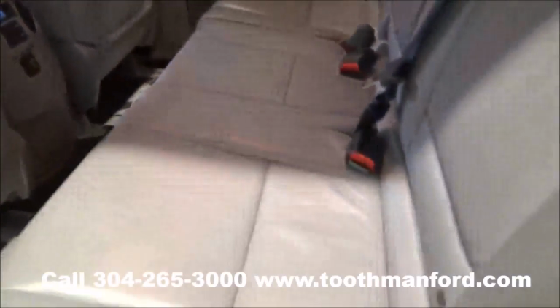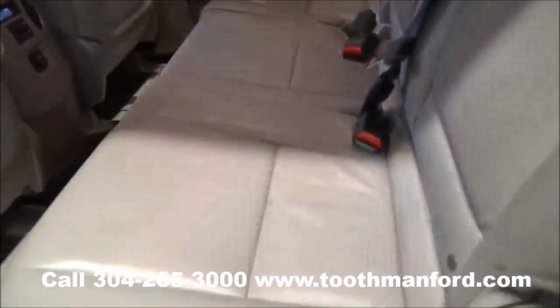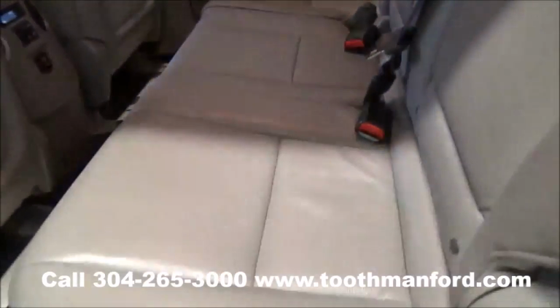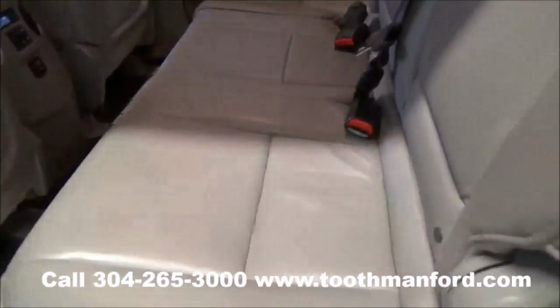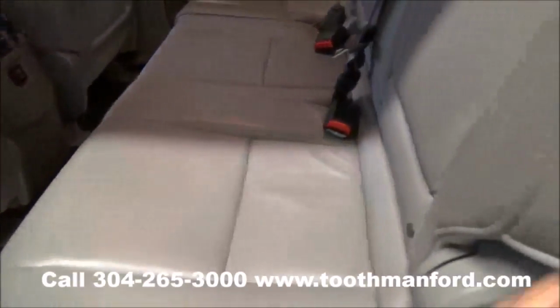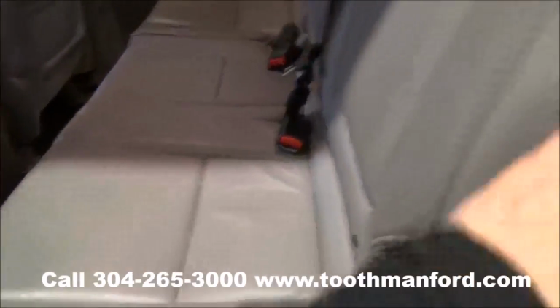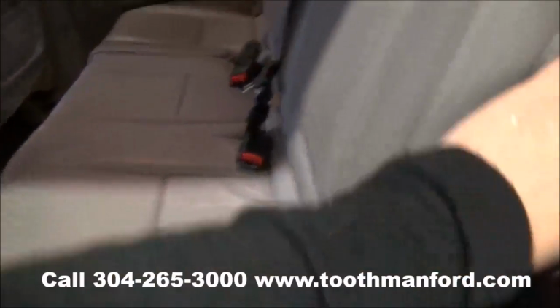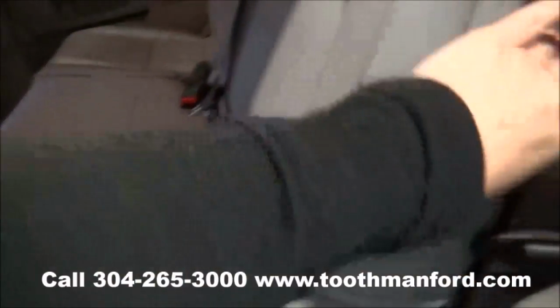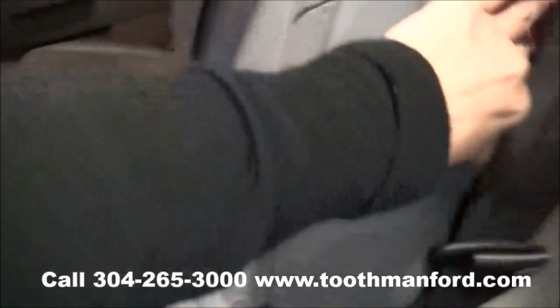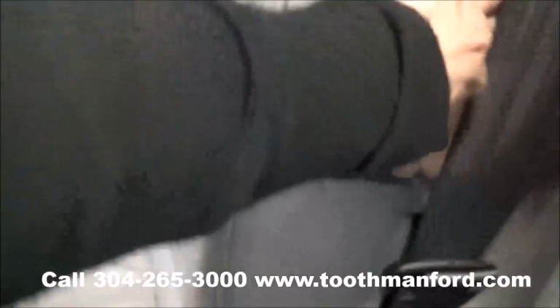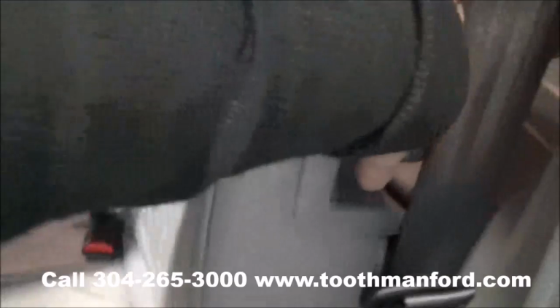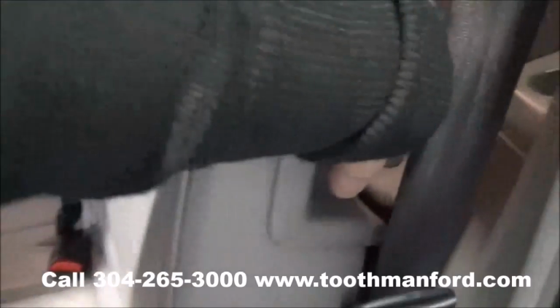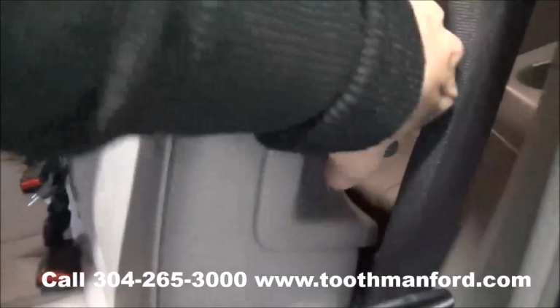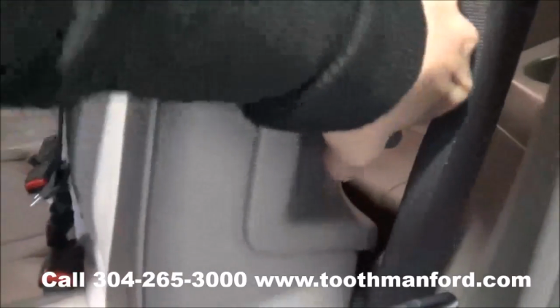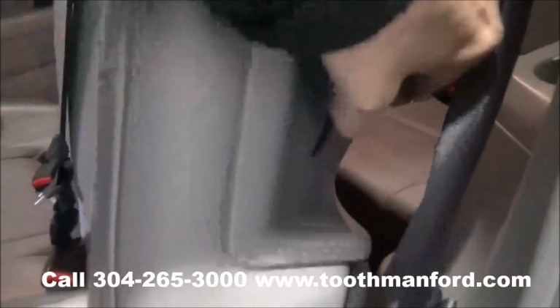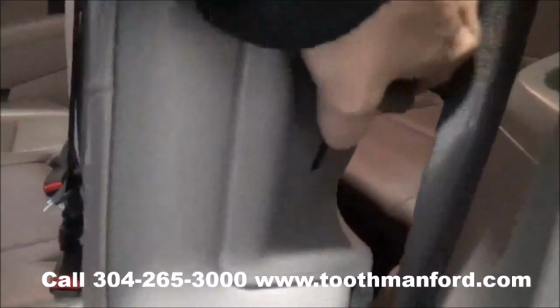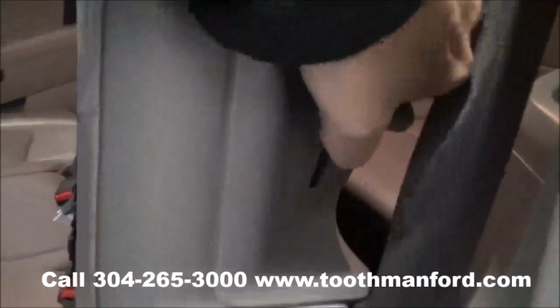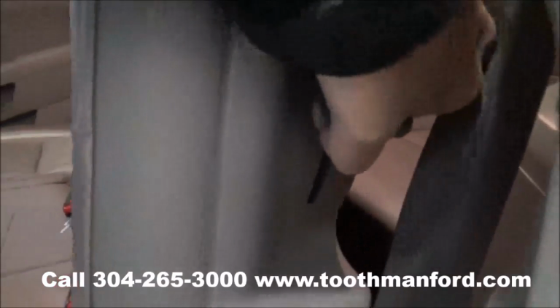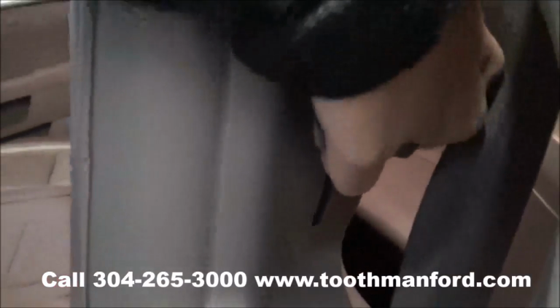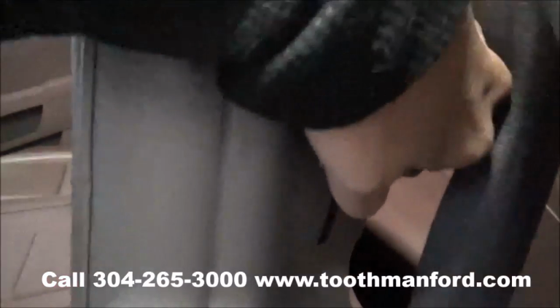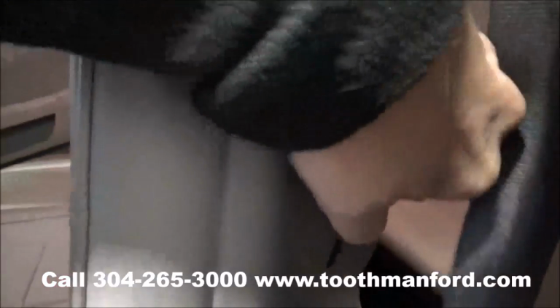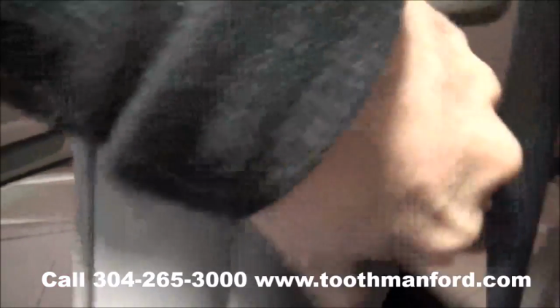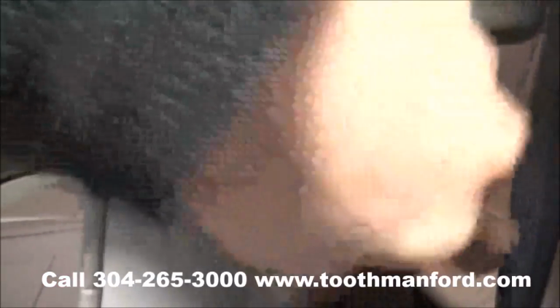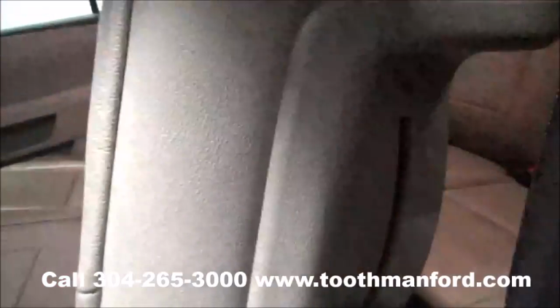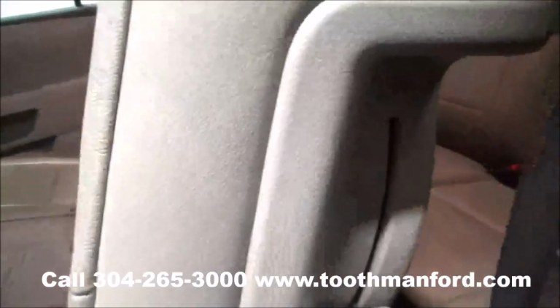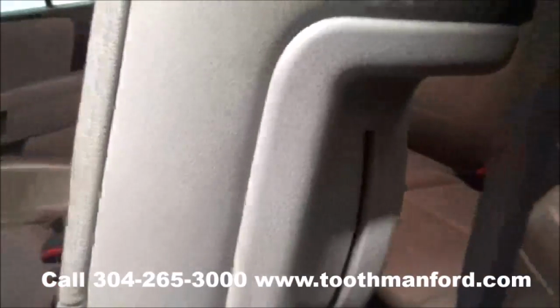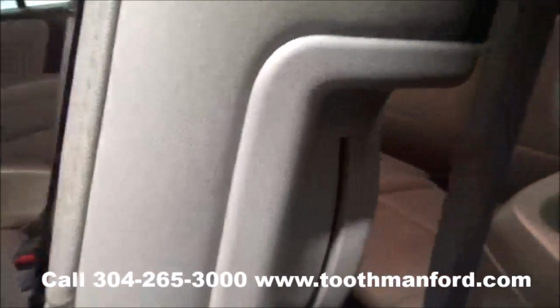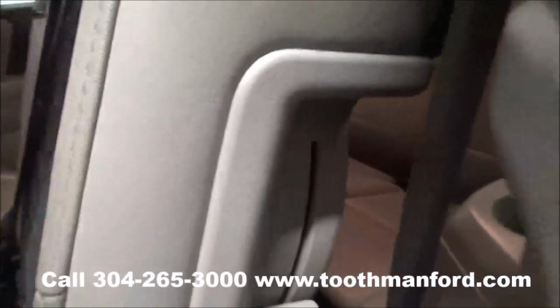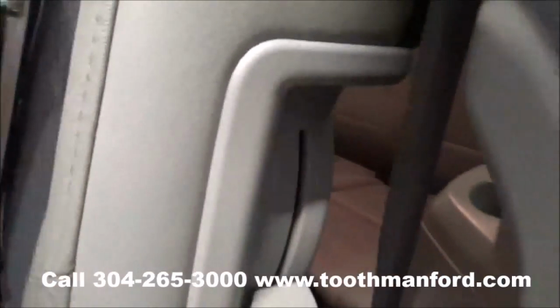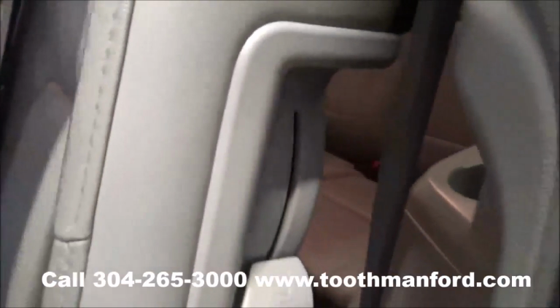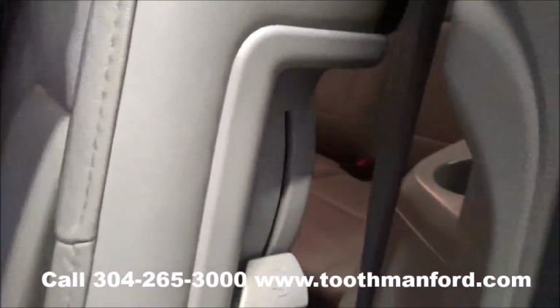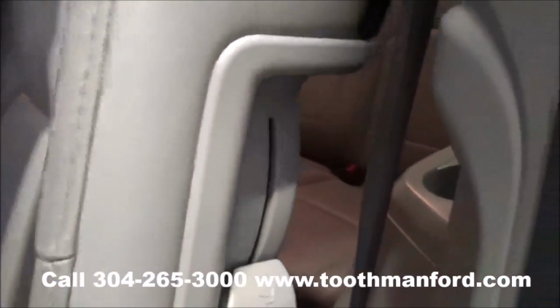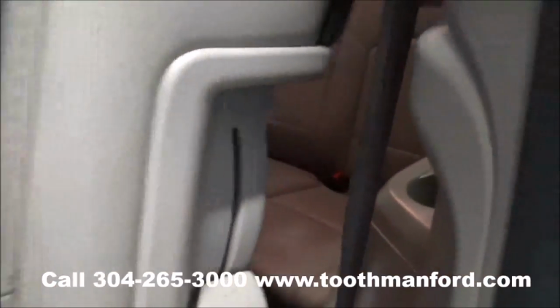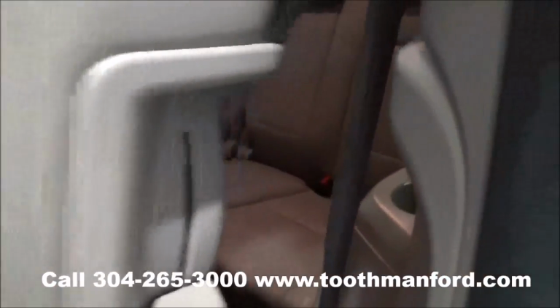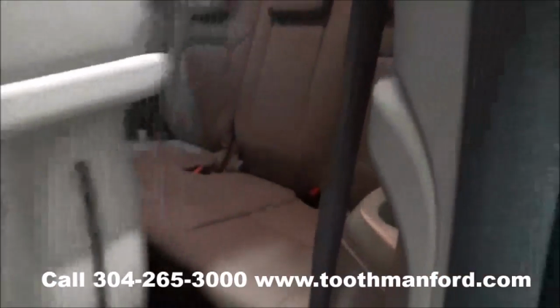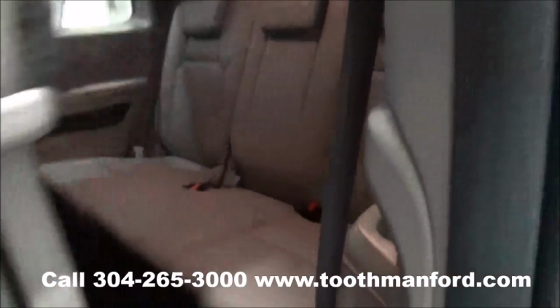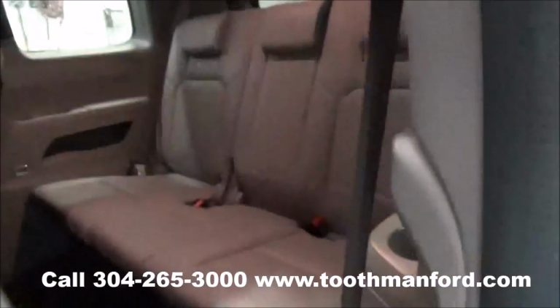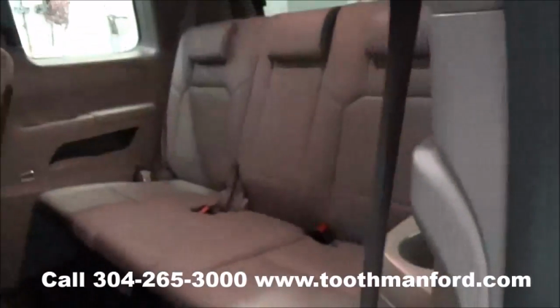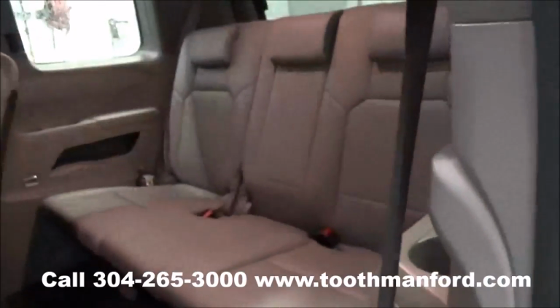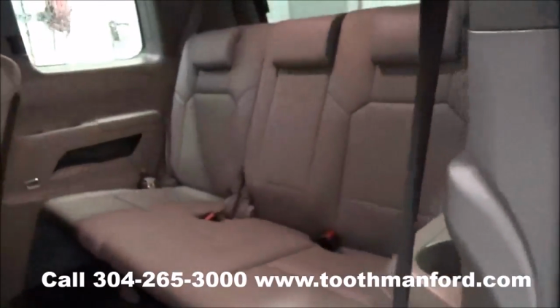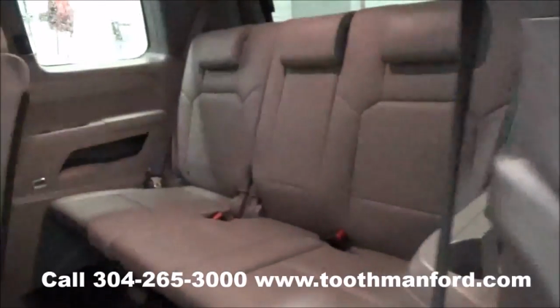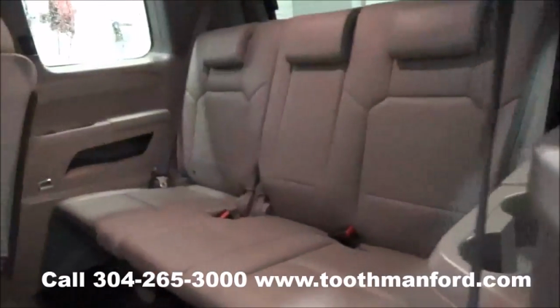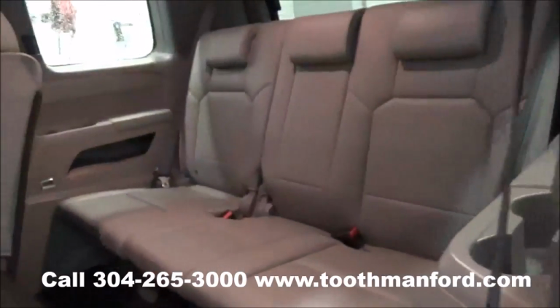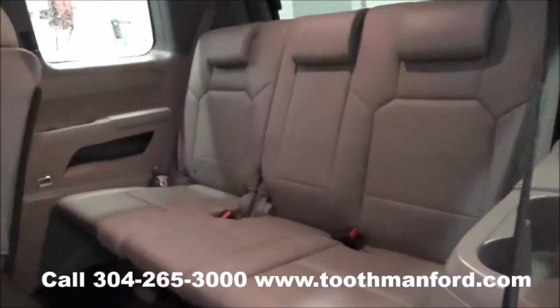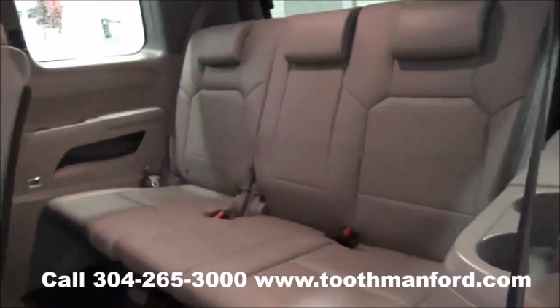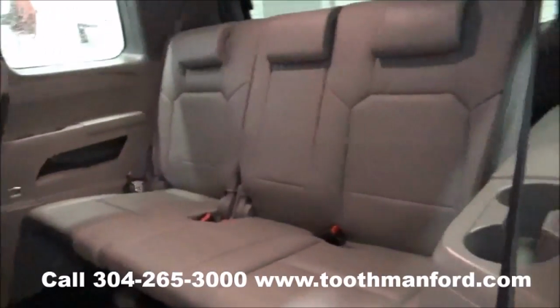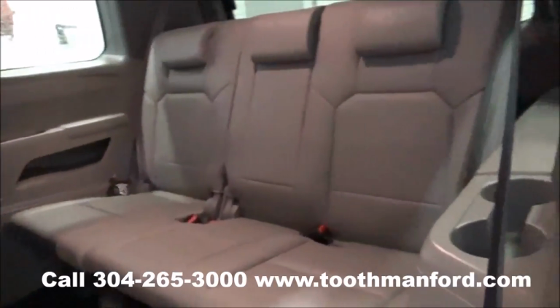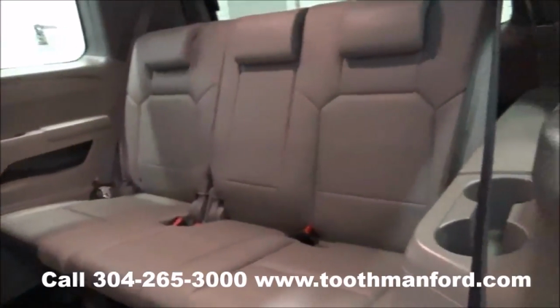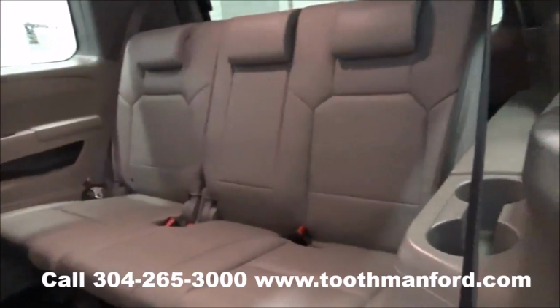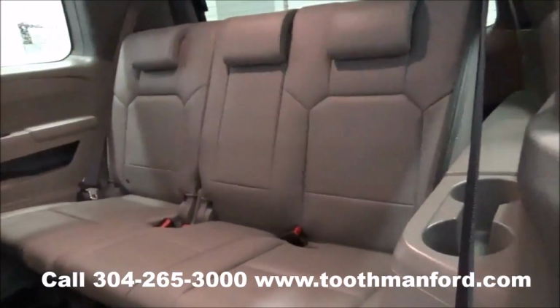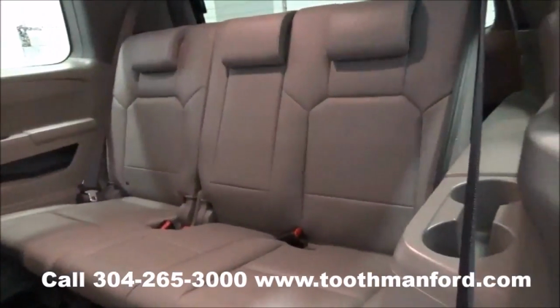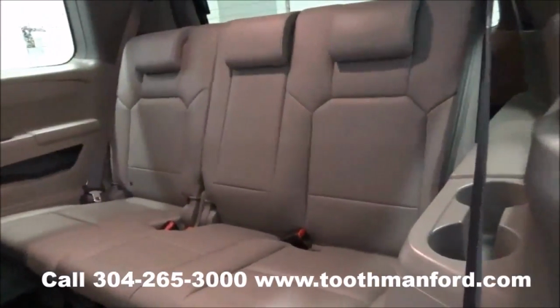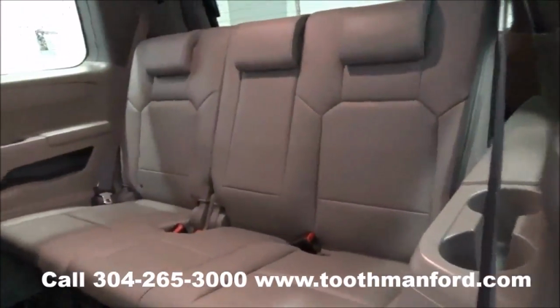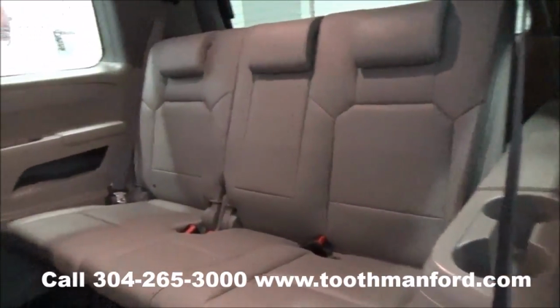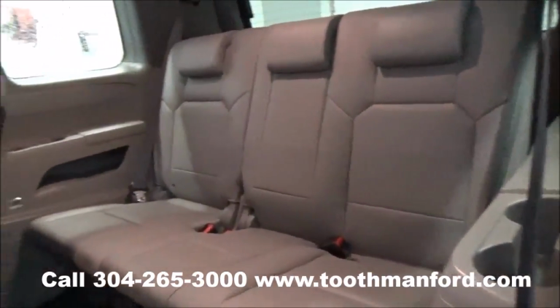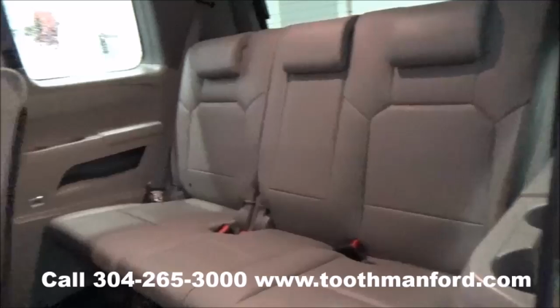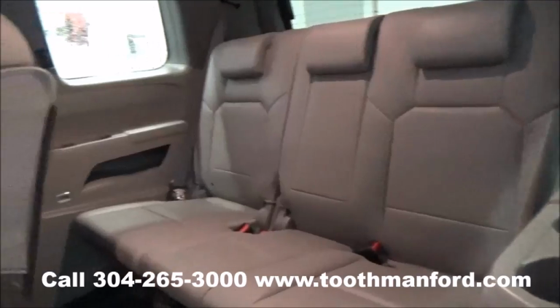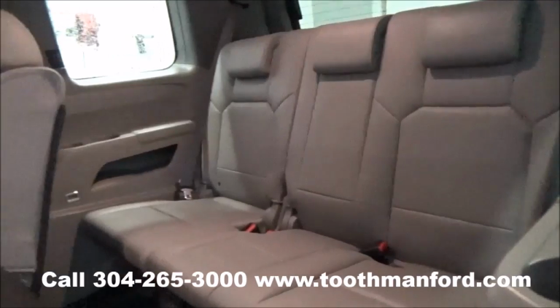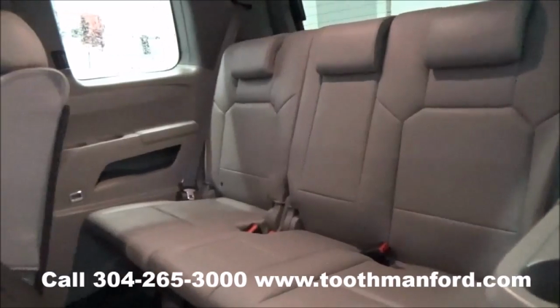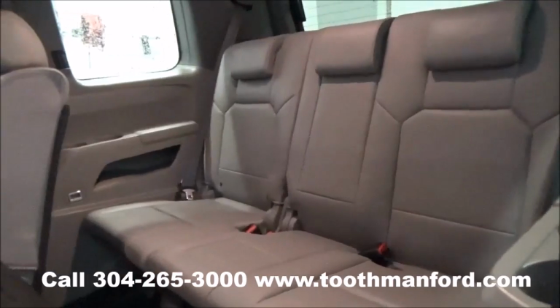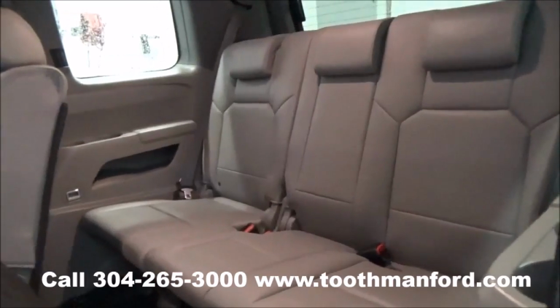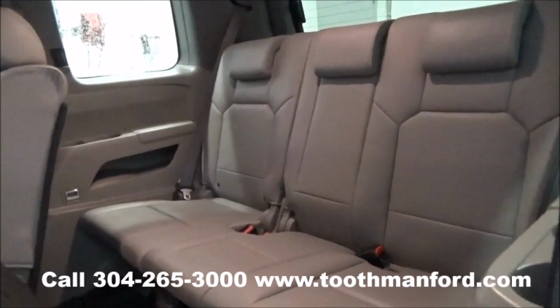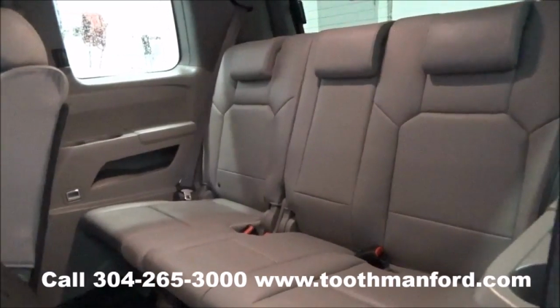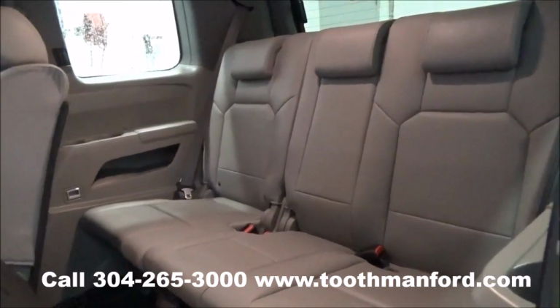And then we're going to get into the third row here — let's do it the easier way. Up there, and you can see it has cup holders on both sides.